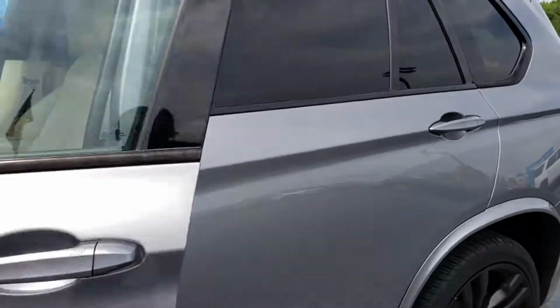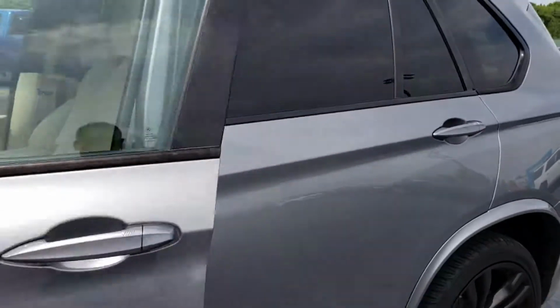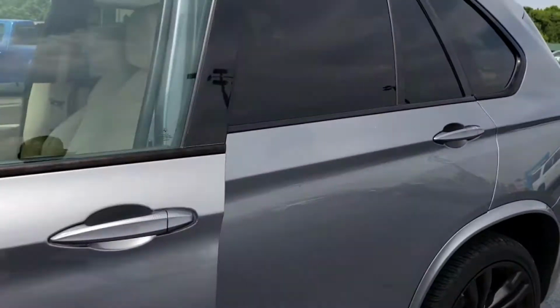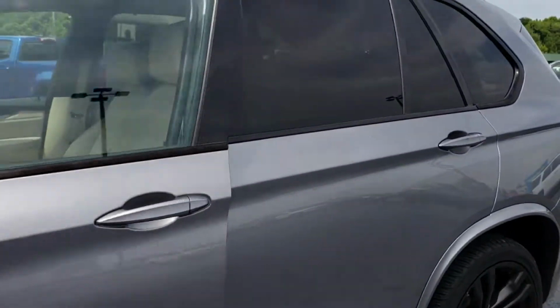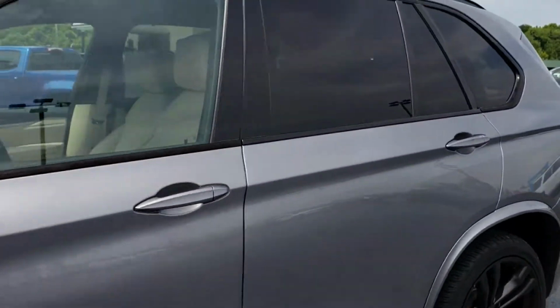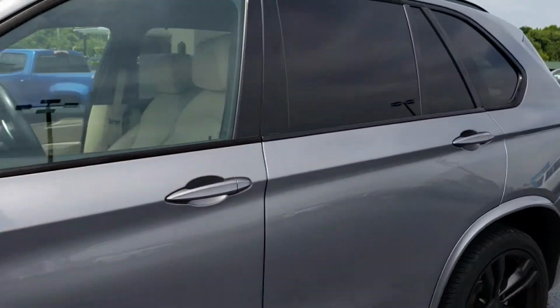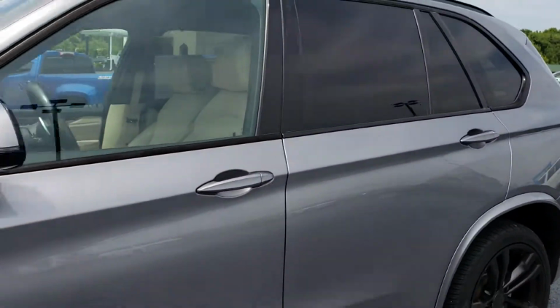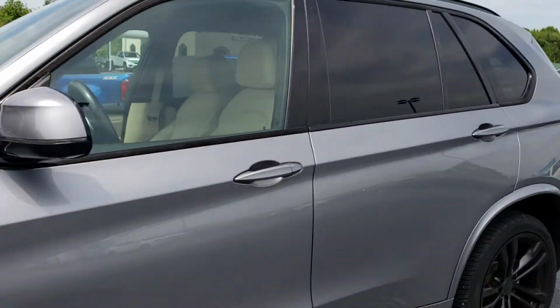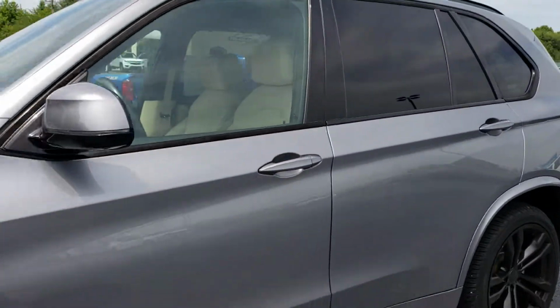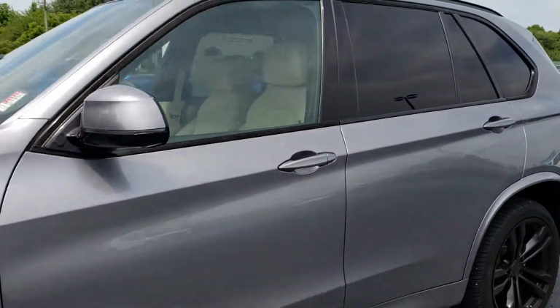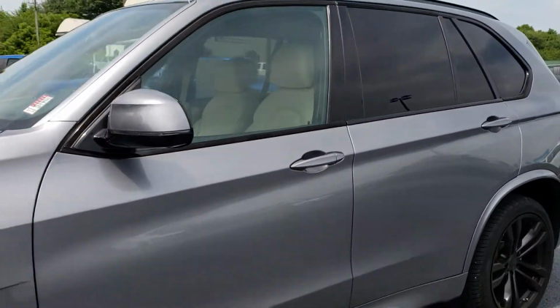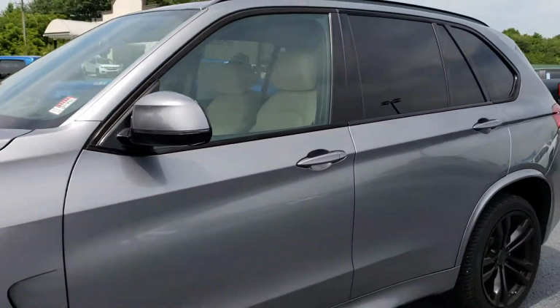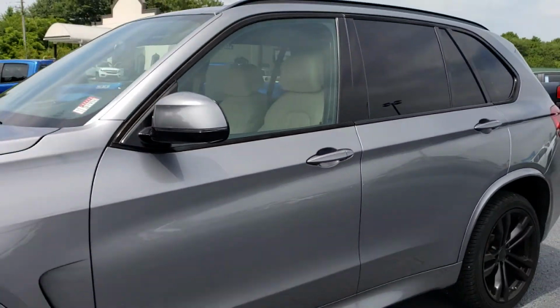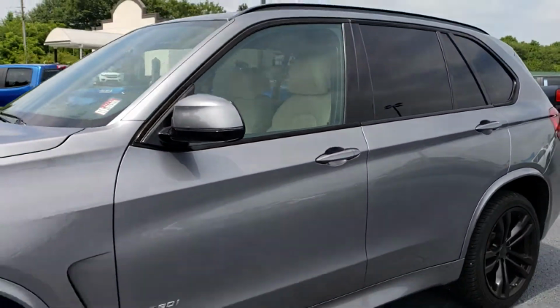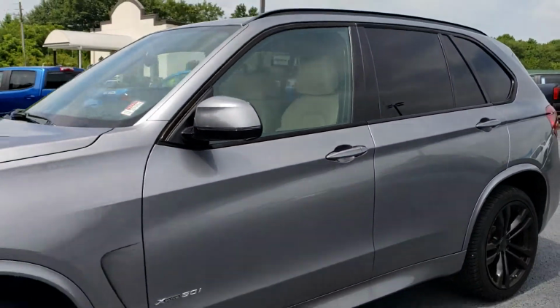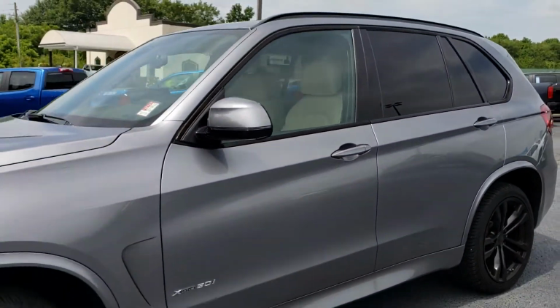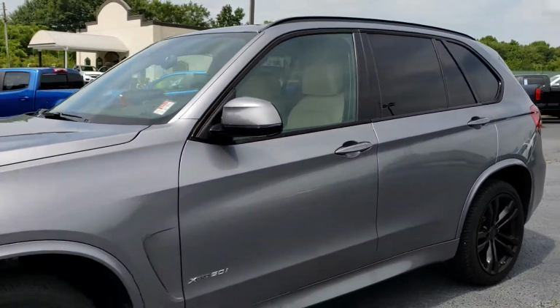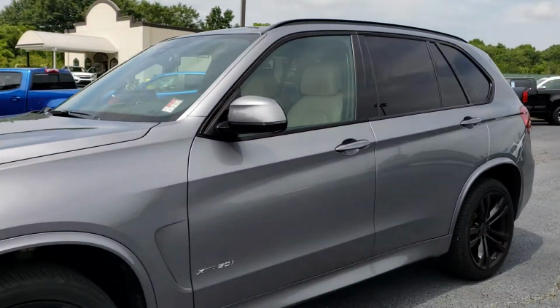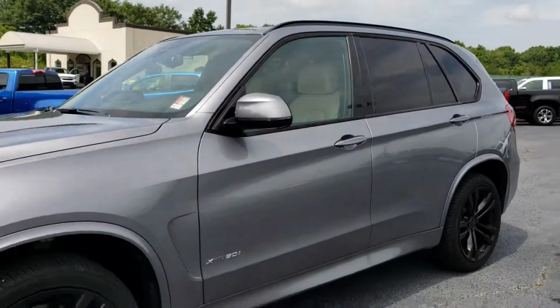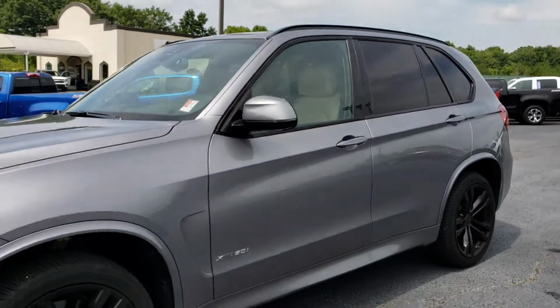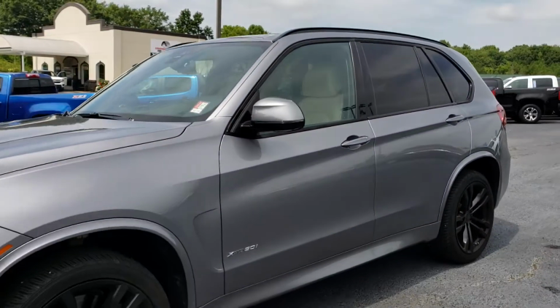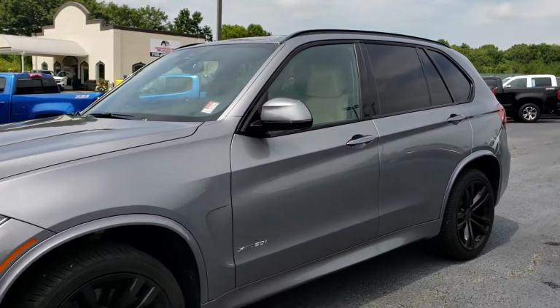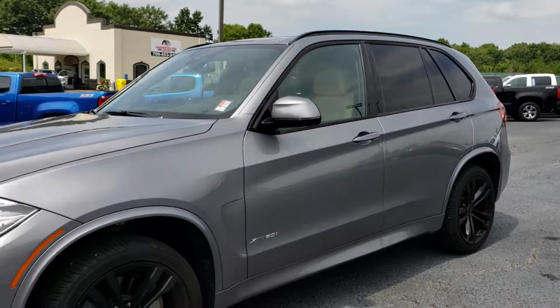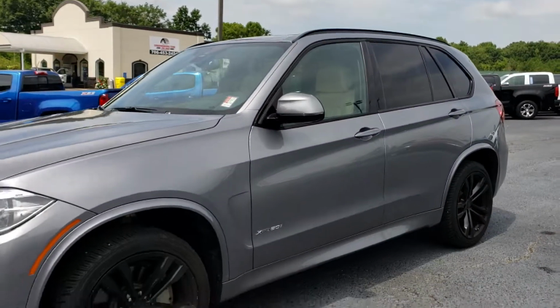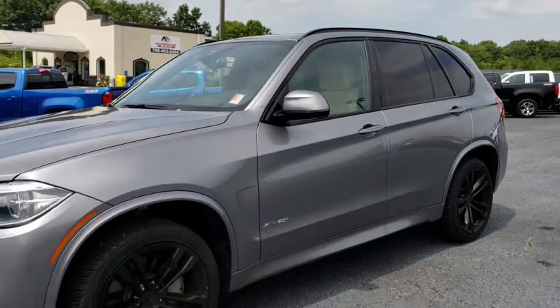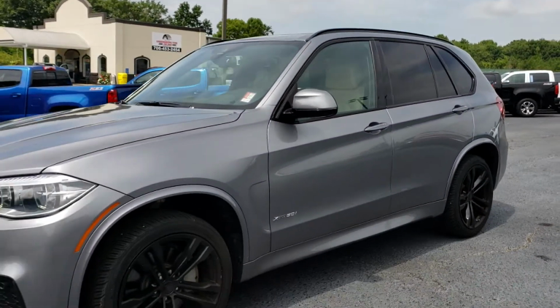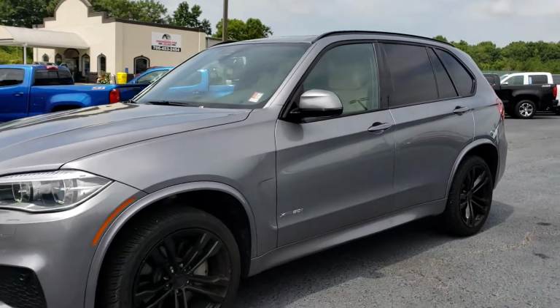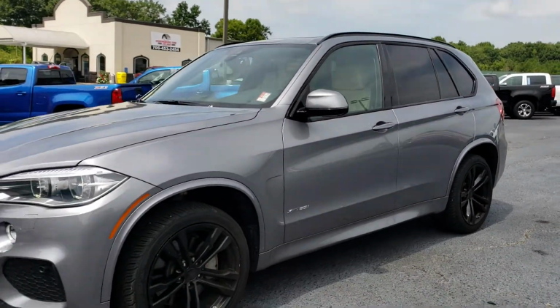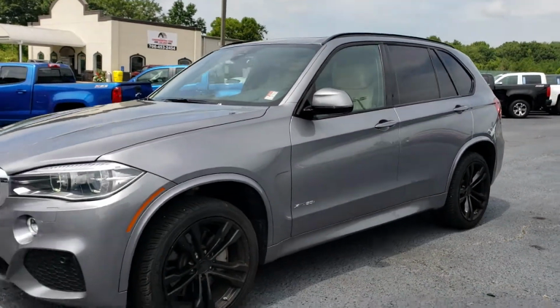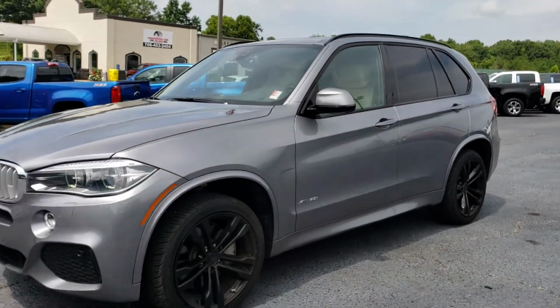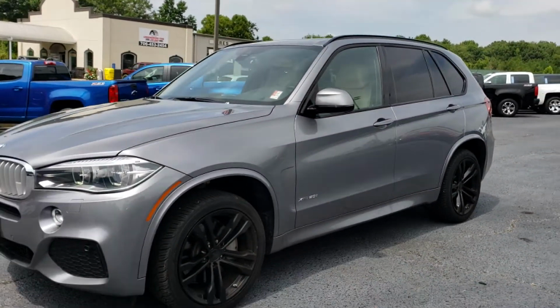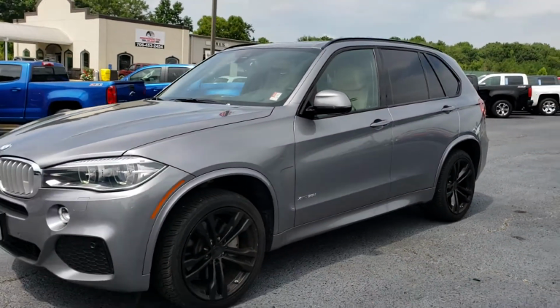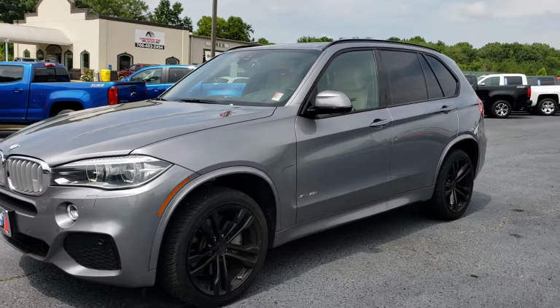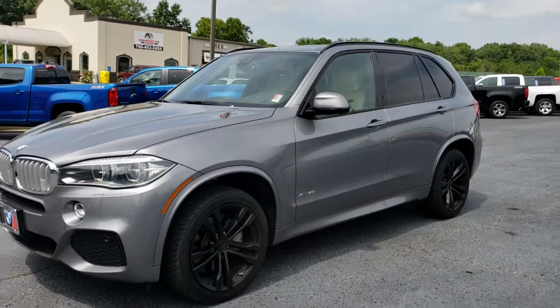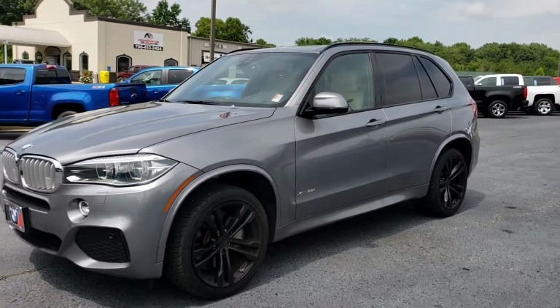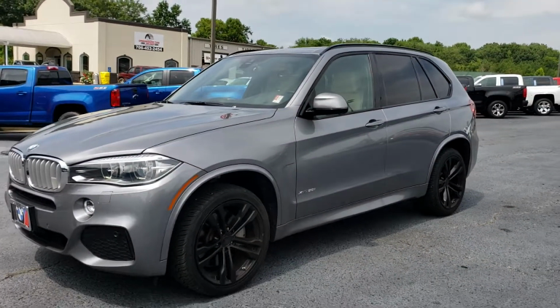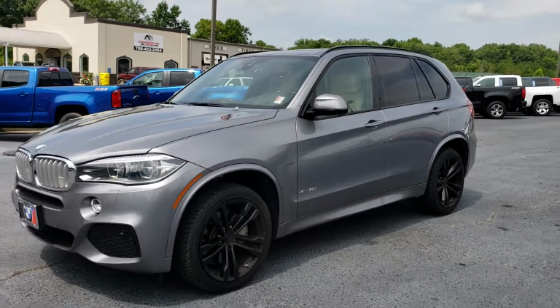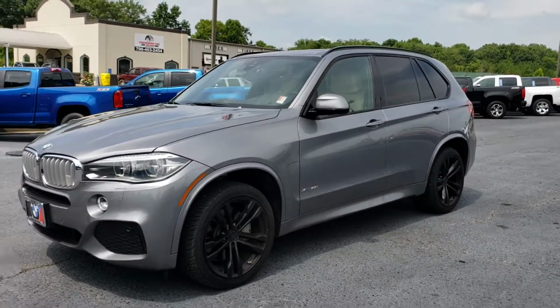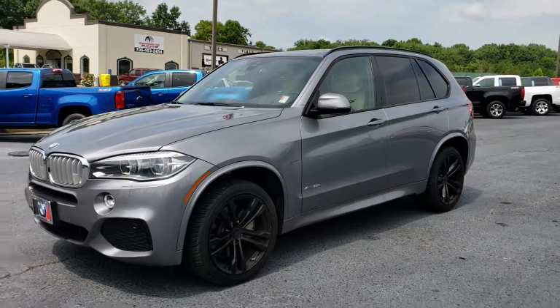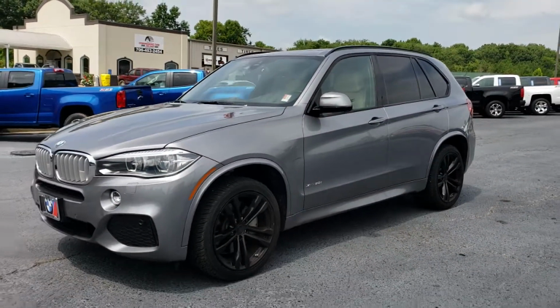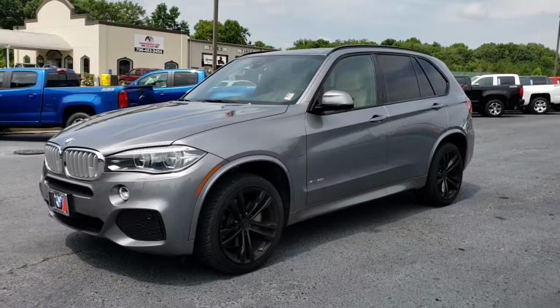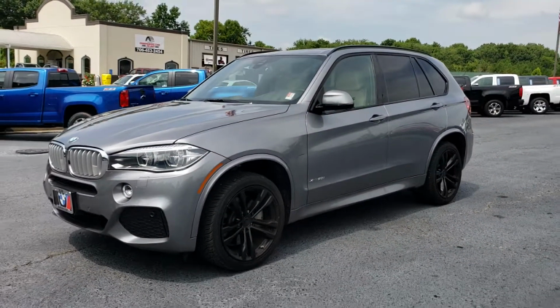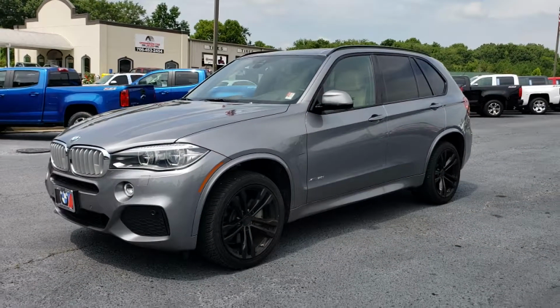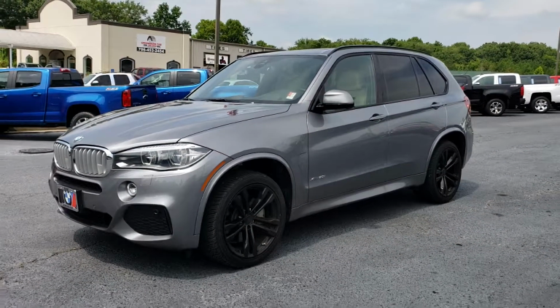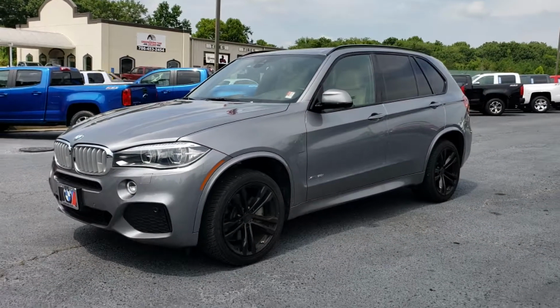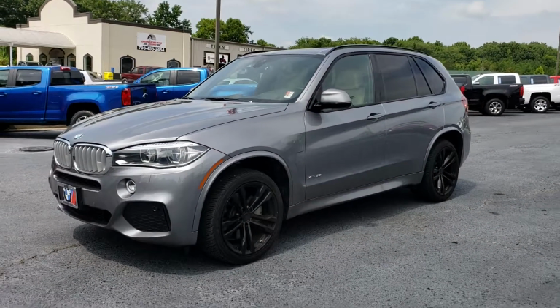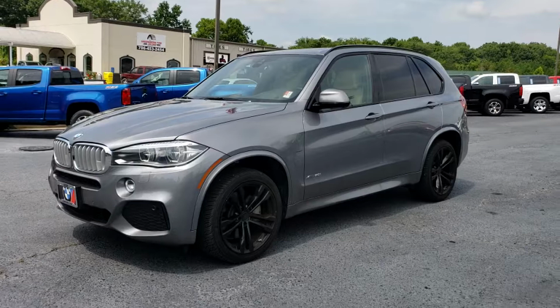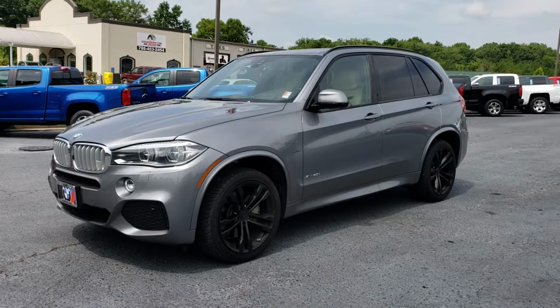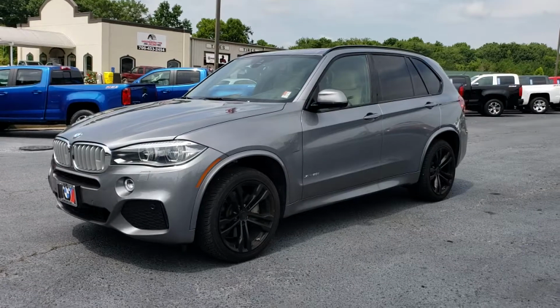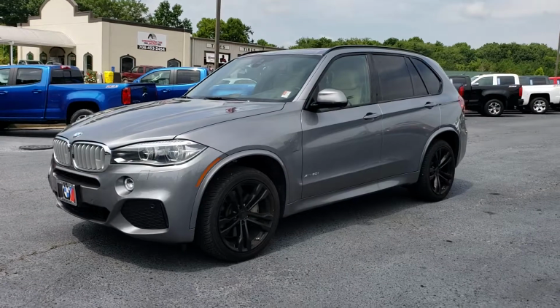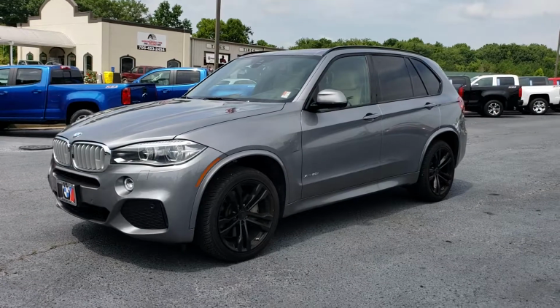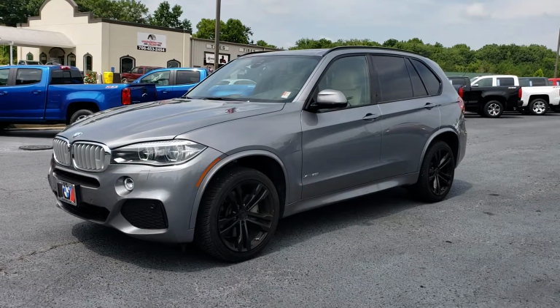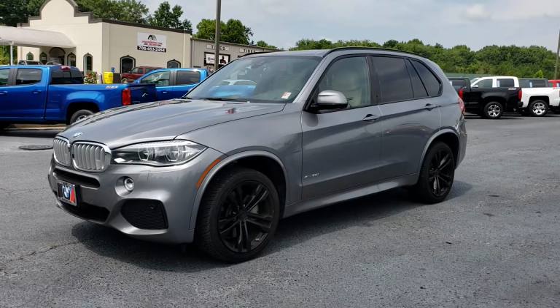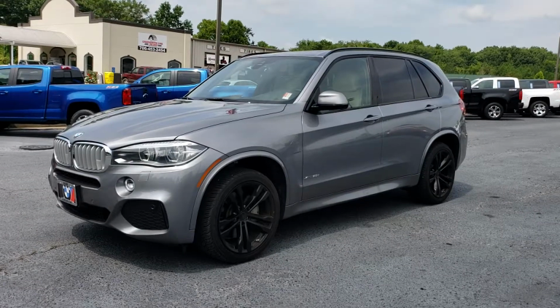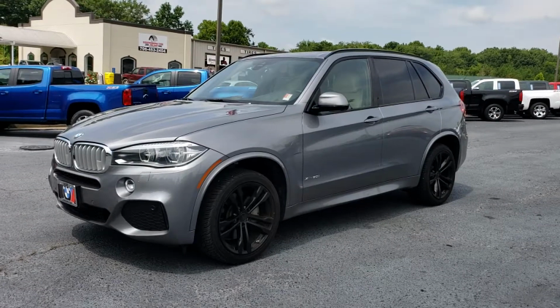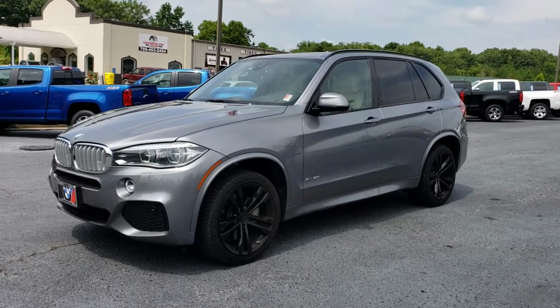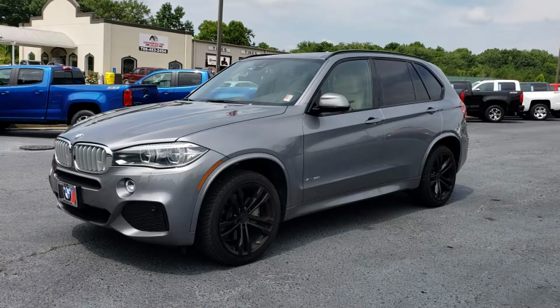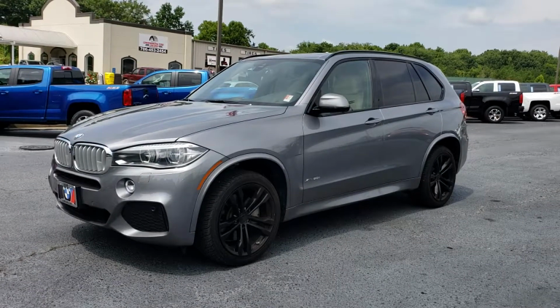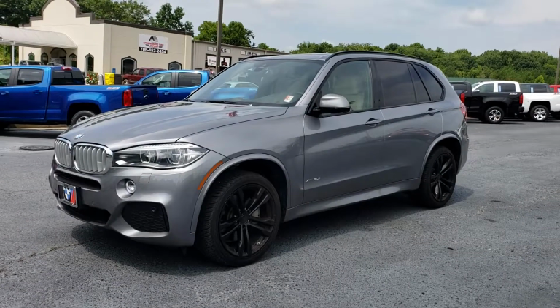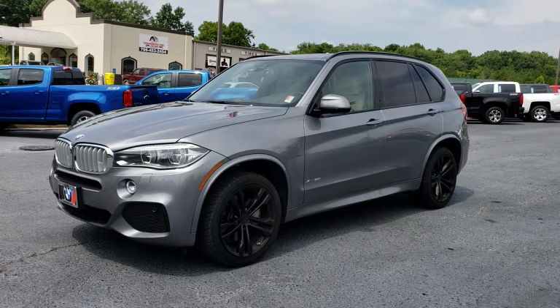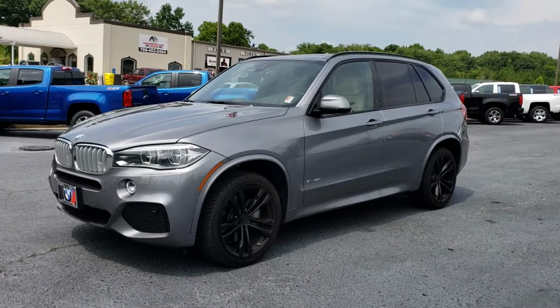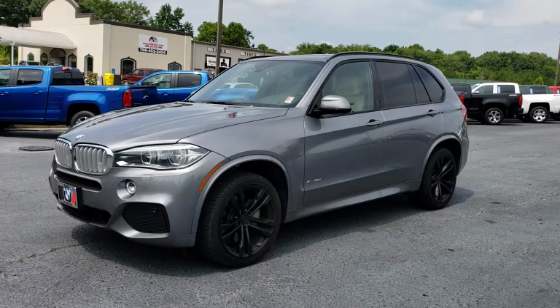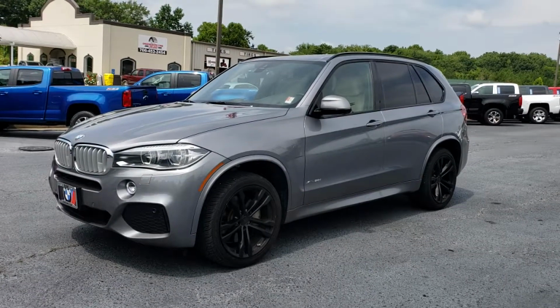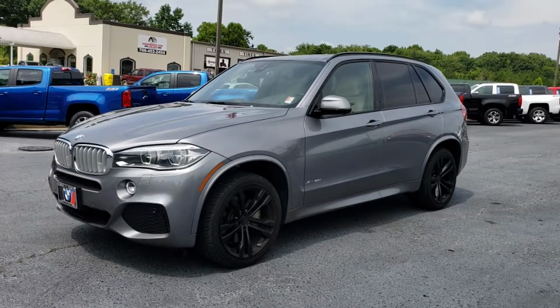This is a gorgeous SUV. Stop by Jim and Britt Chevrolet. Ask for Uncle Perez to take it for a drive.